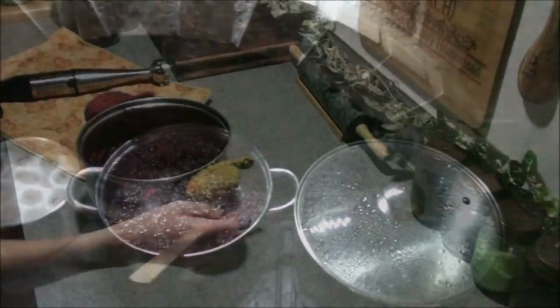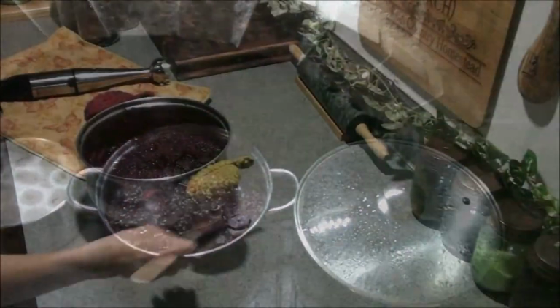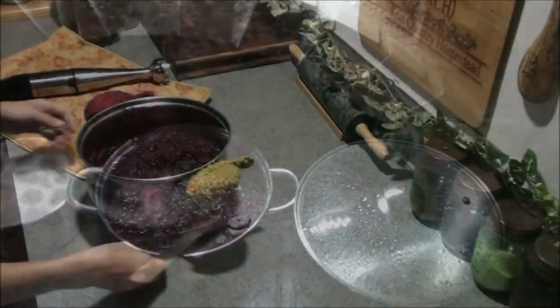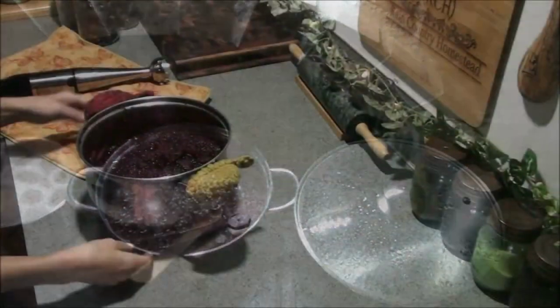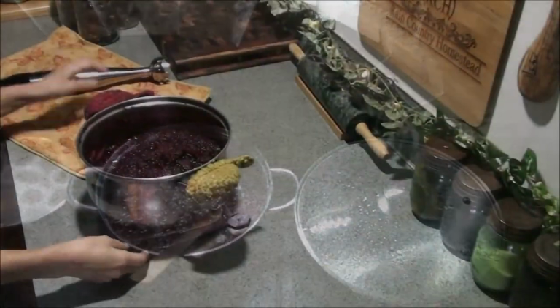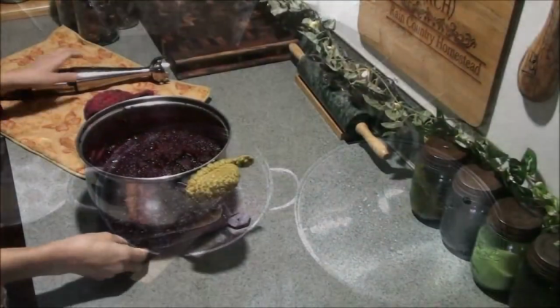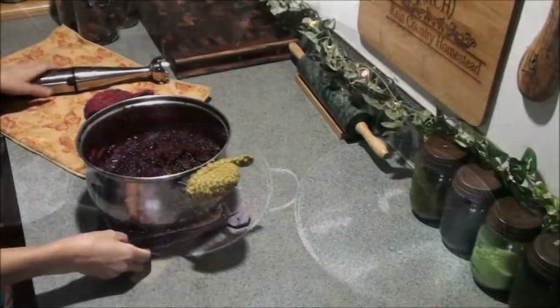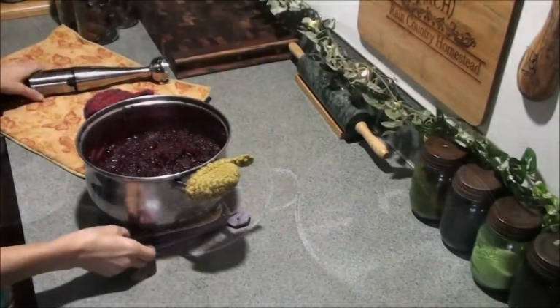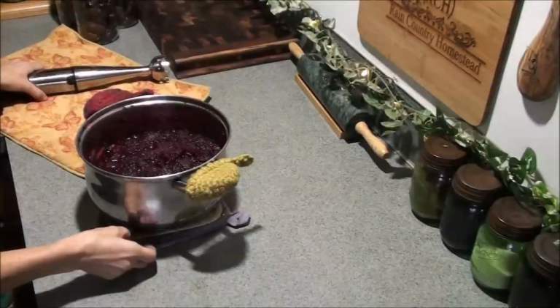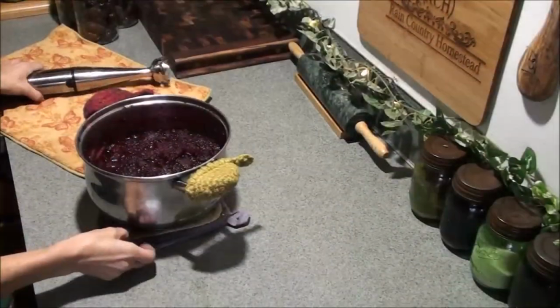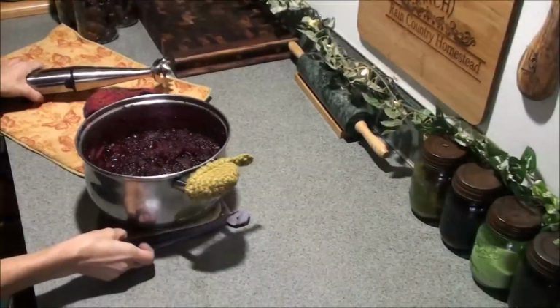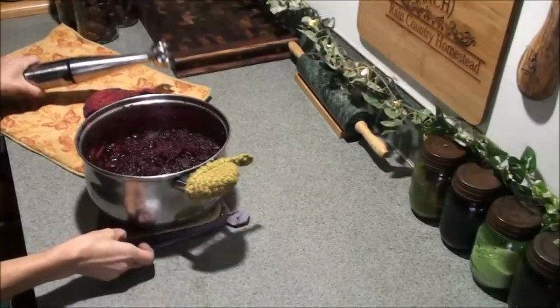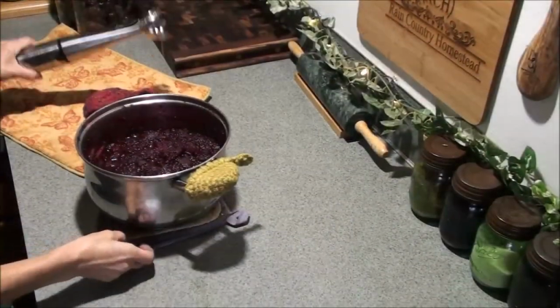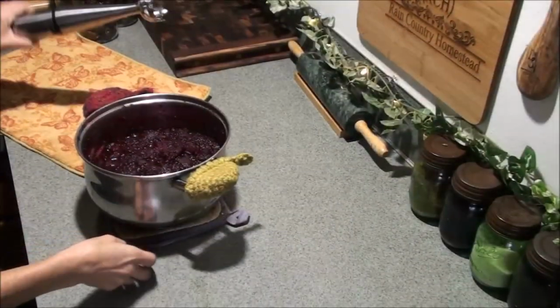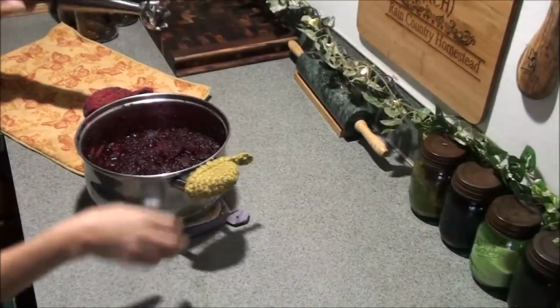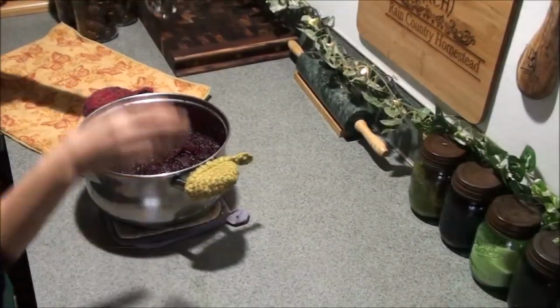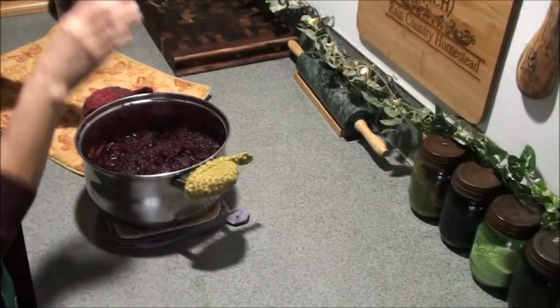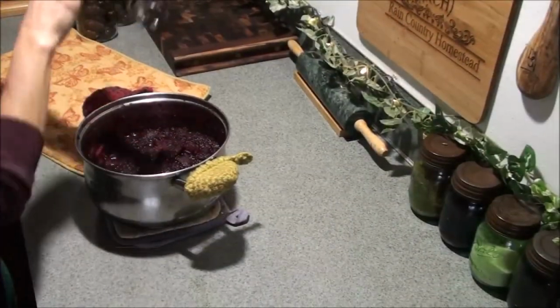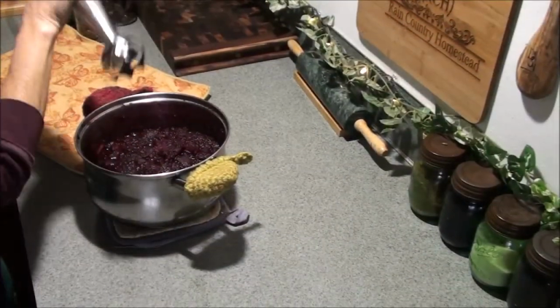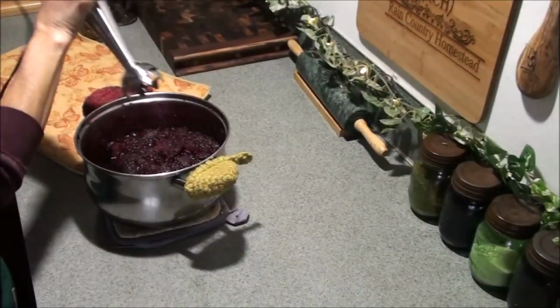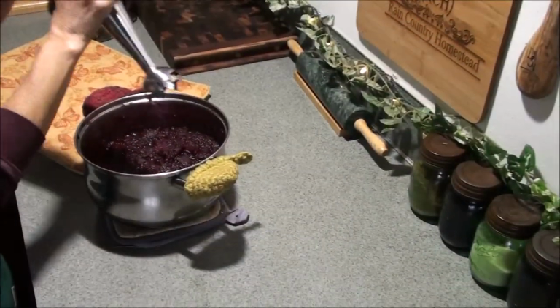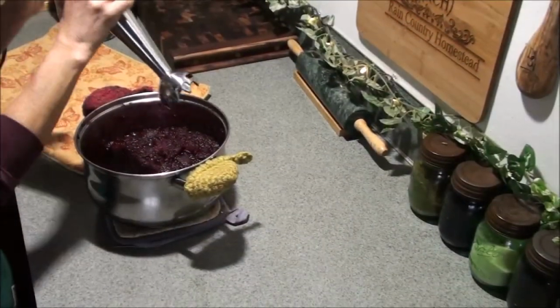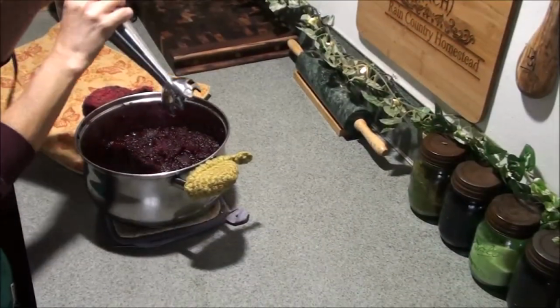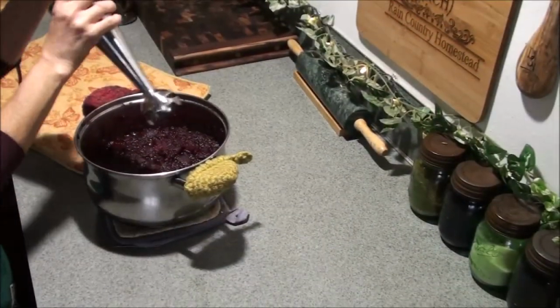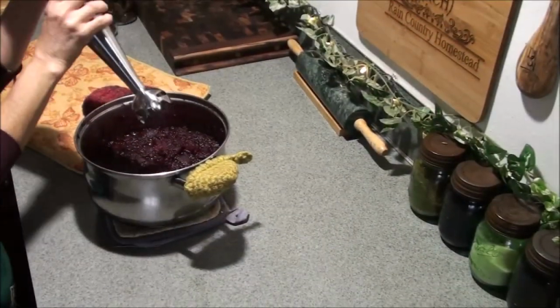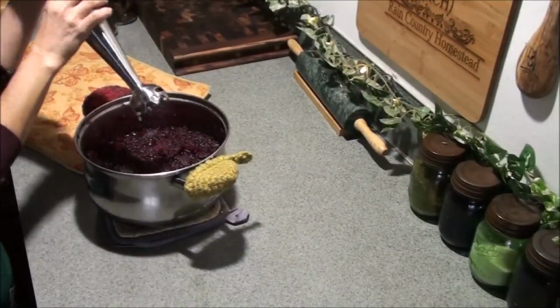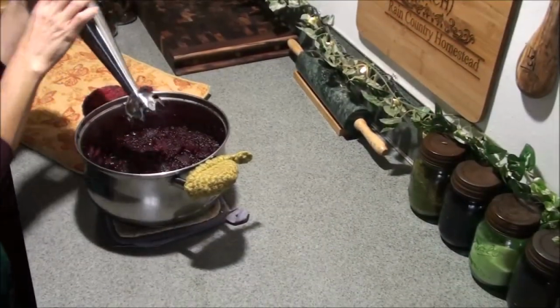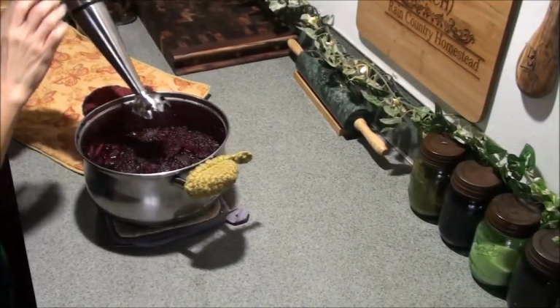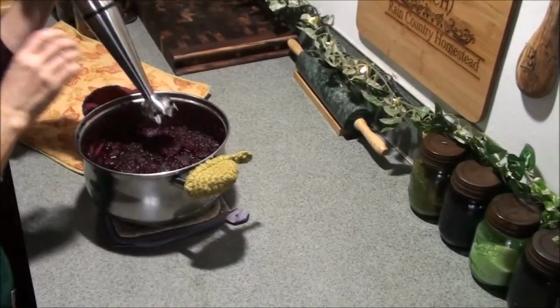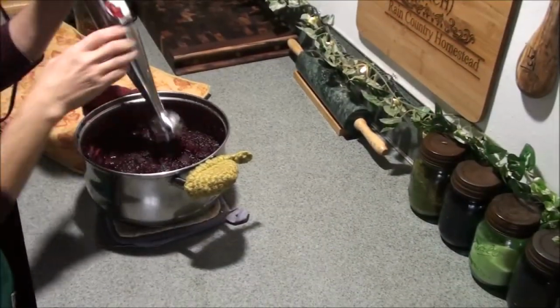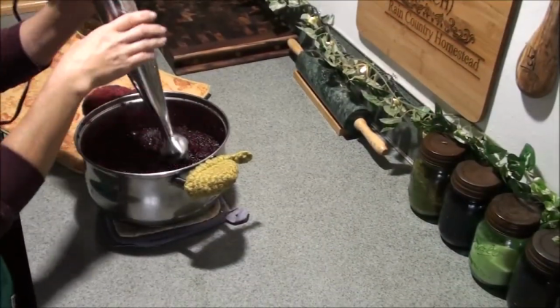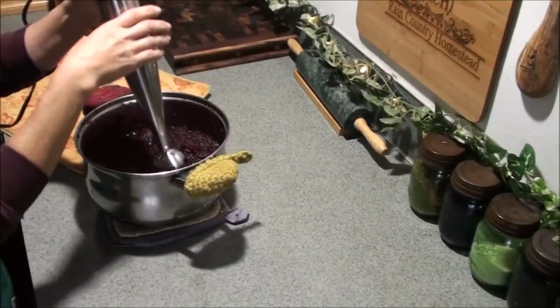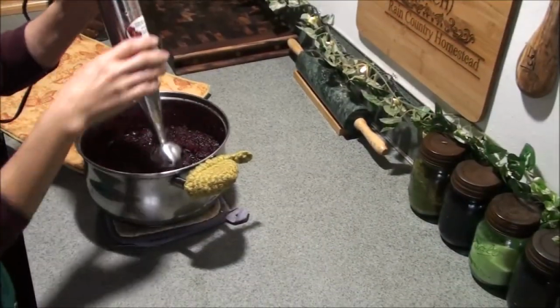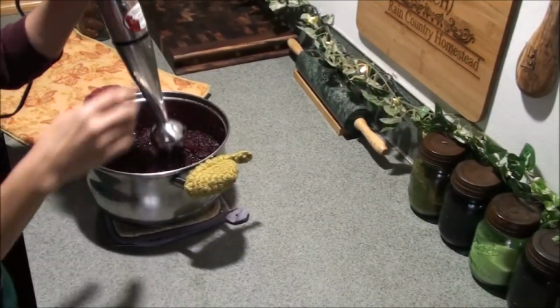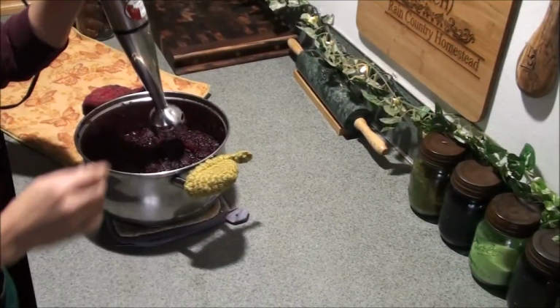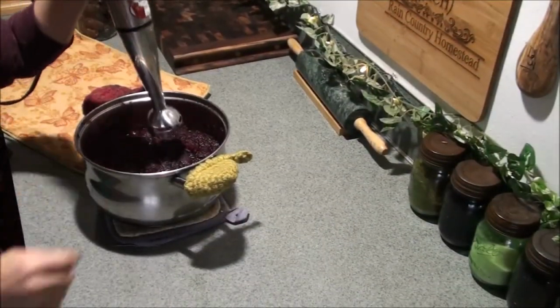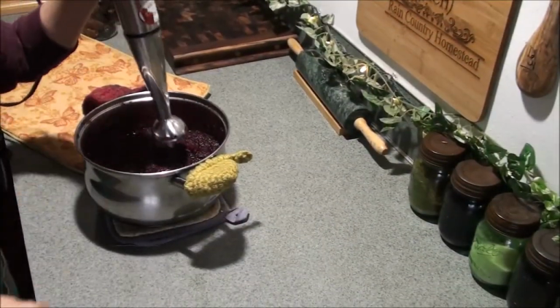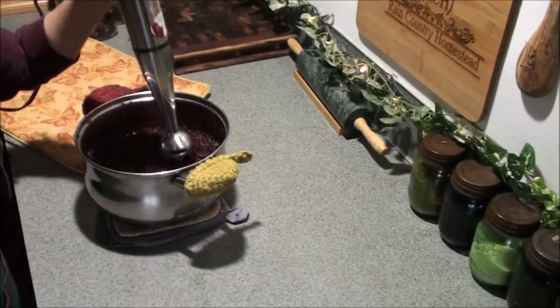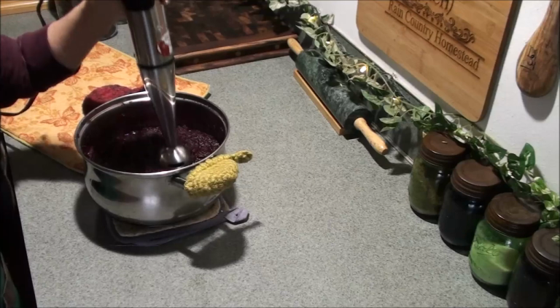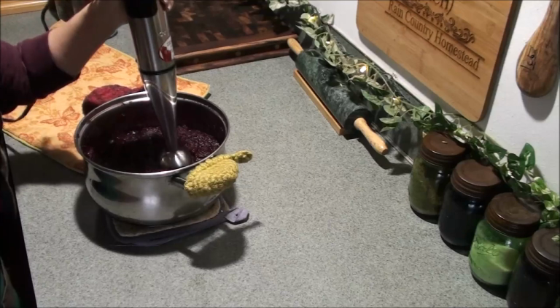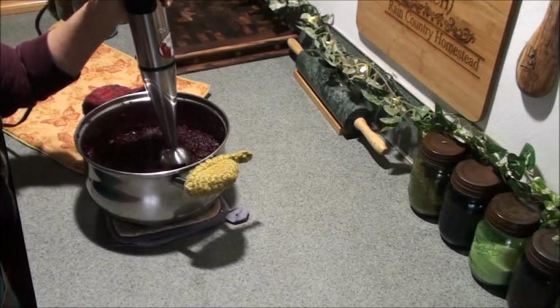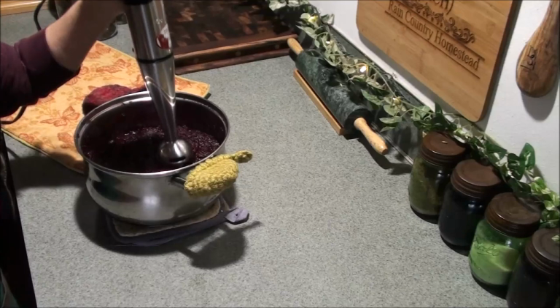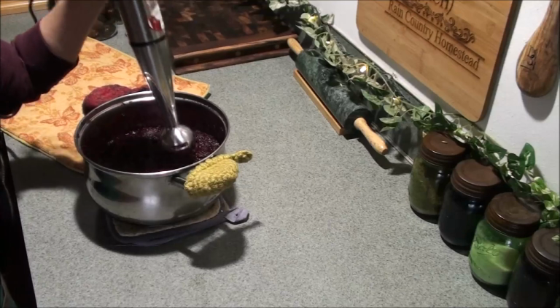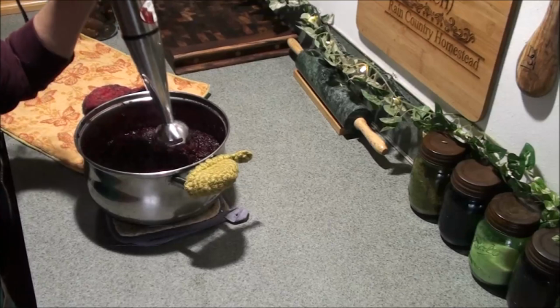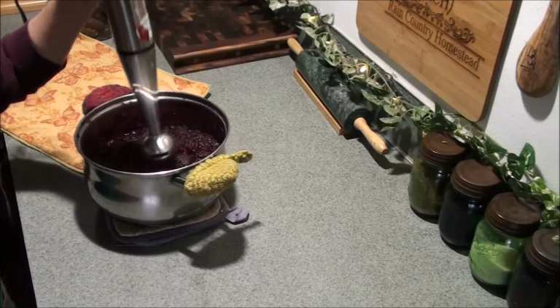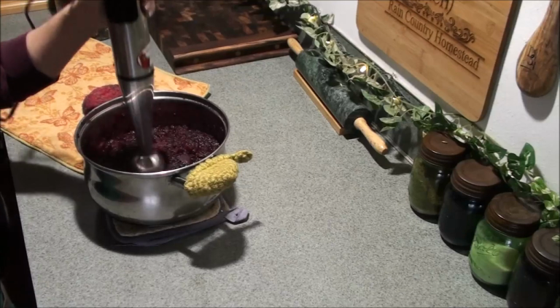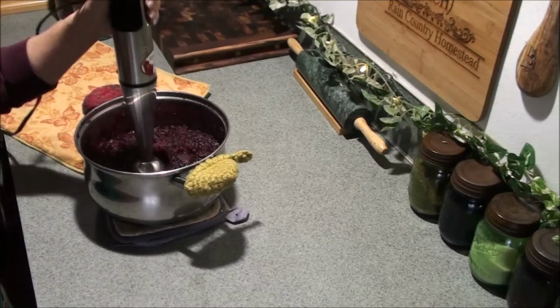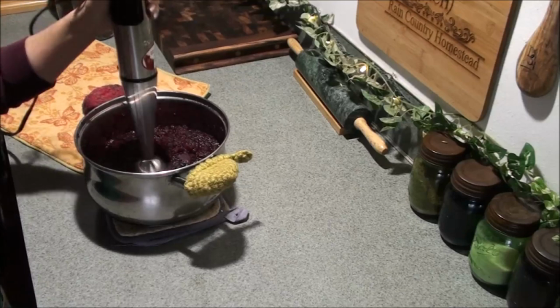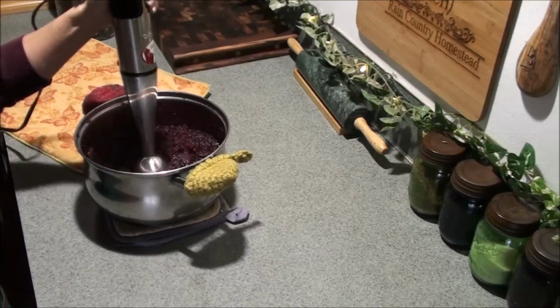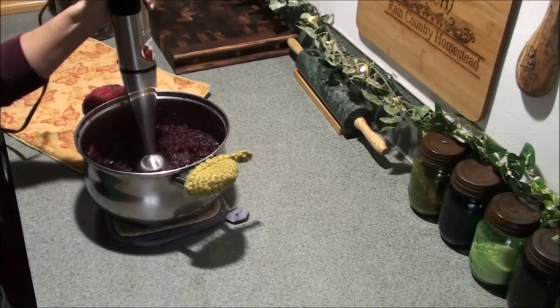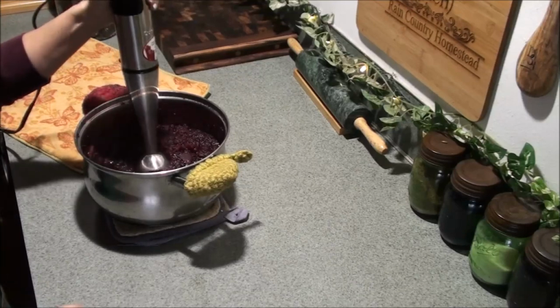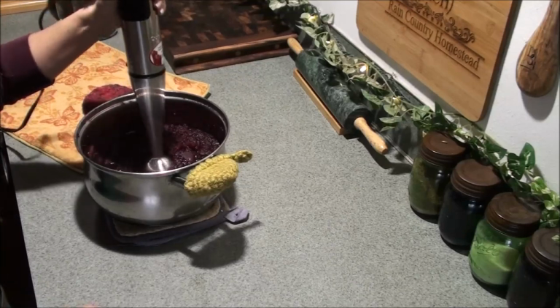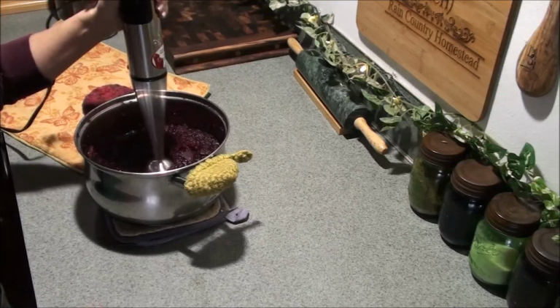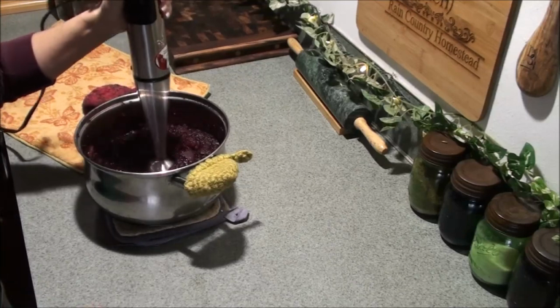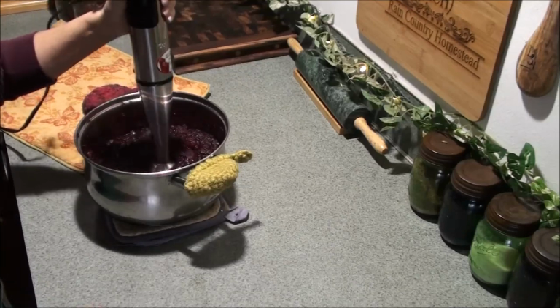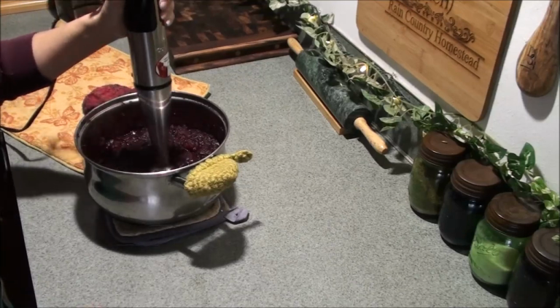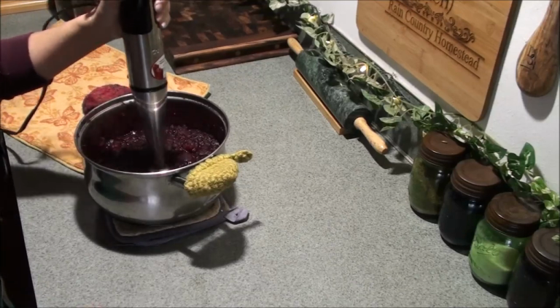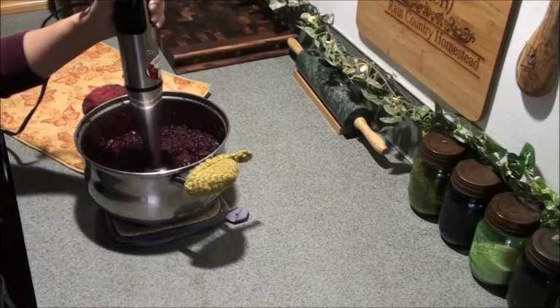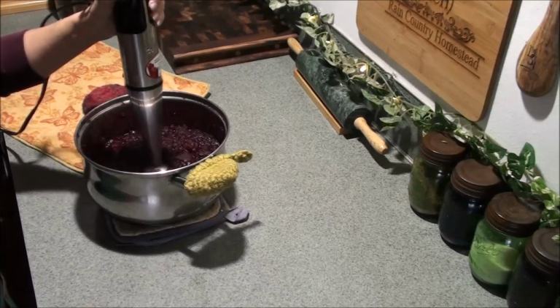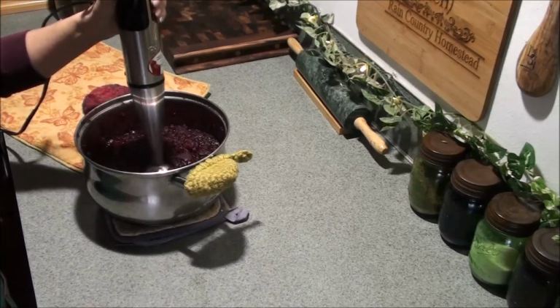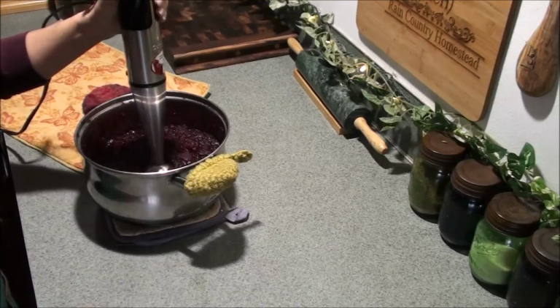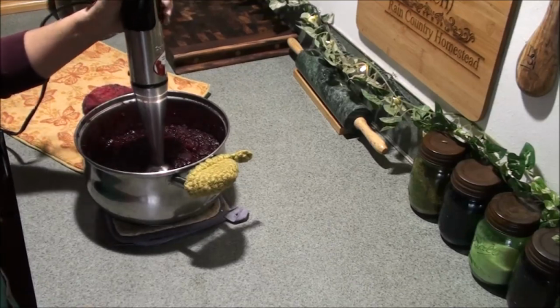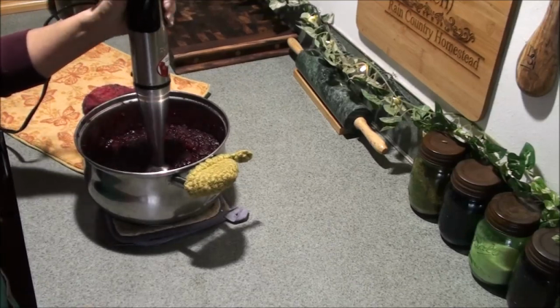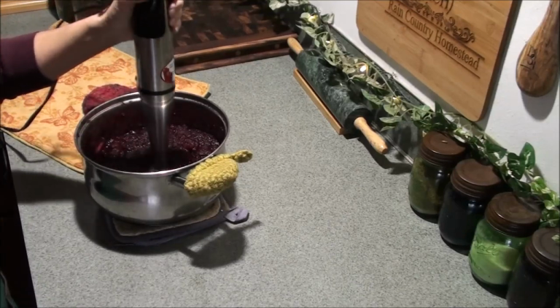Alright, I'm back in the kitchen and the next step is simply taking a stick blender, sticking it in there, and blending it until smooth.